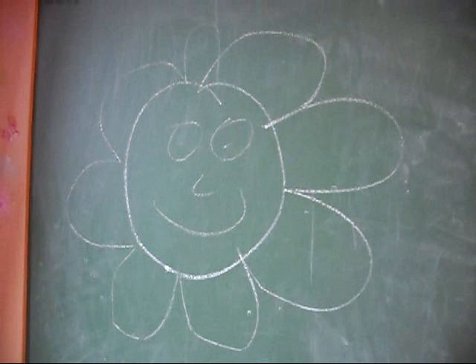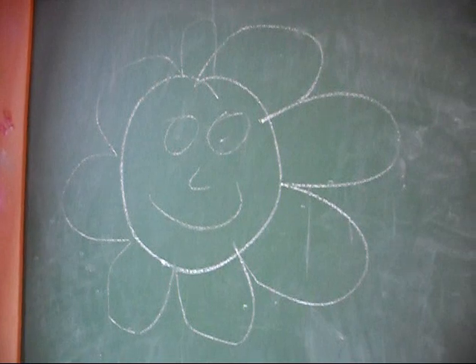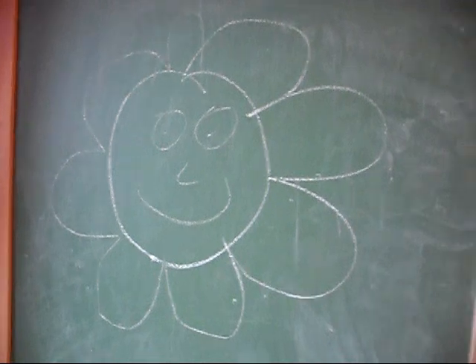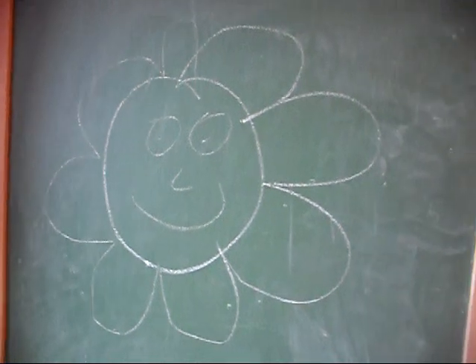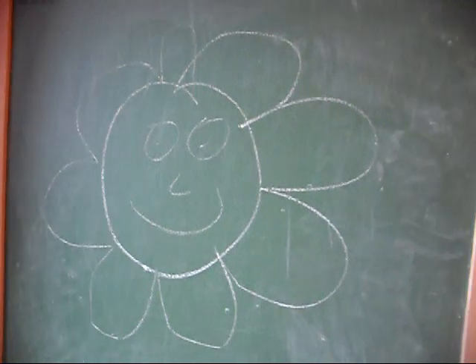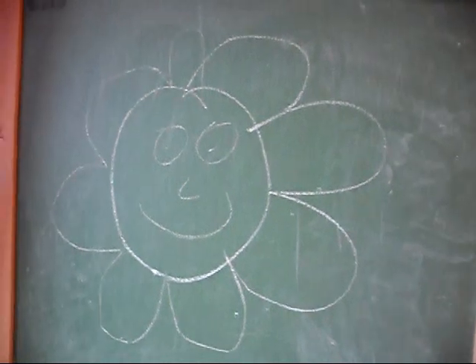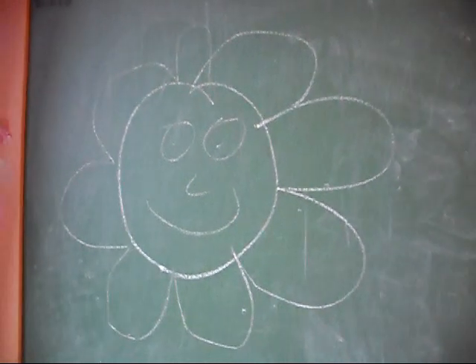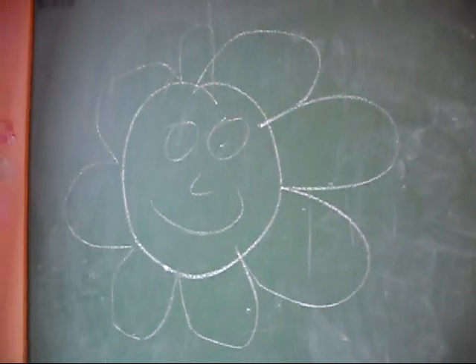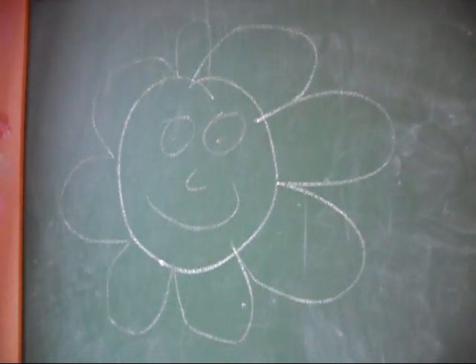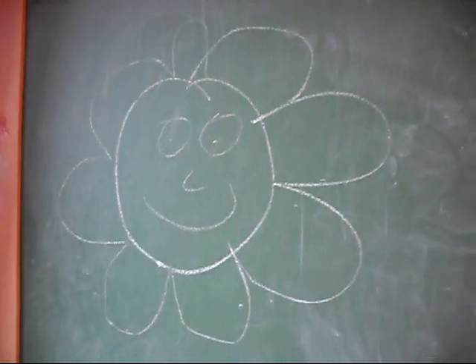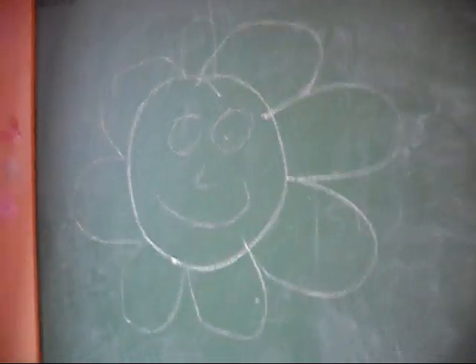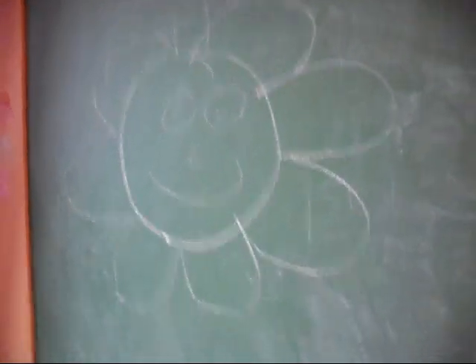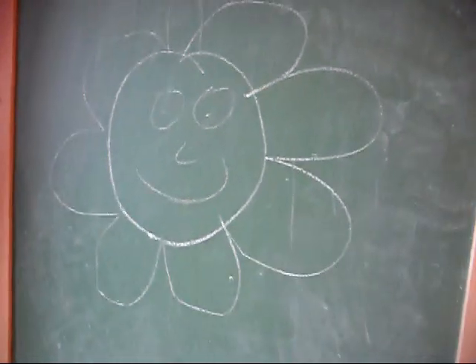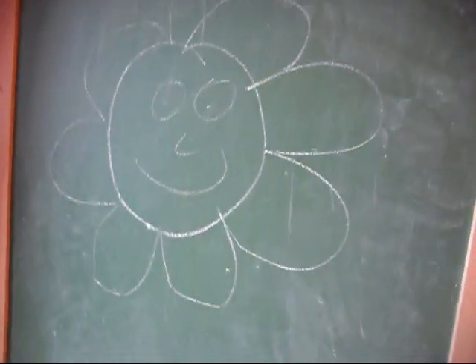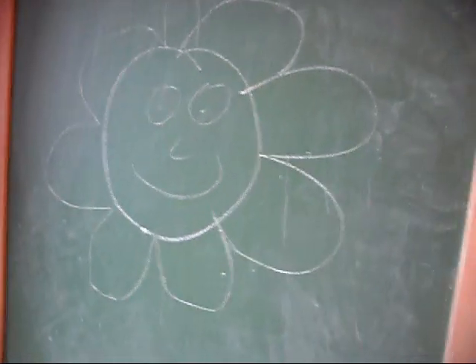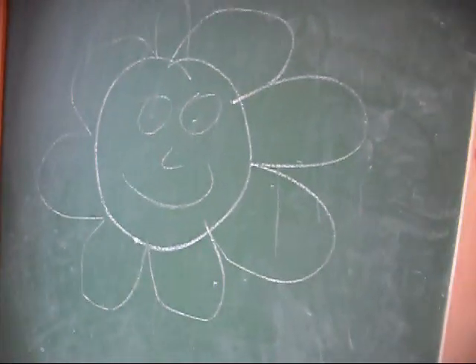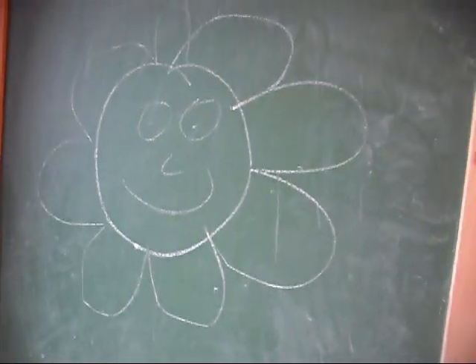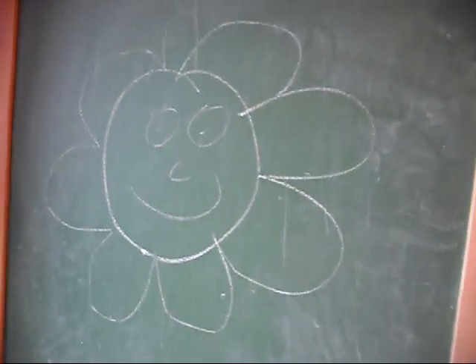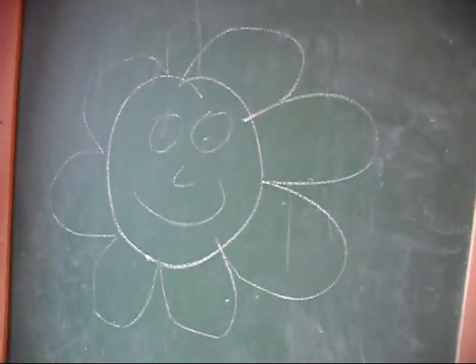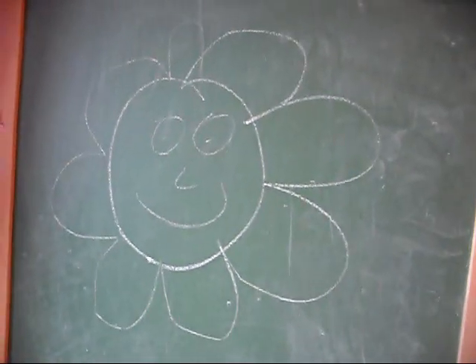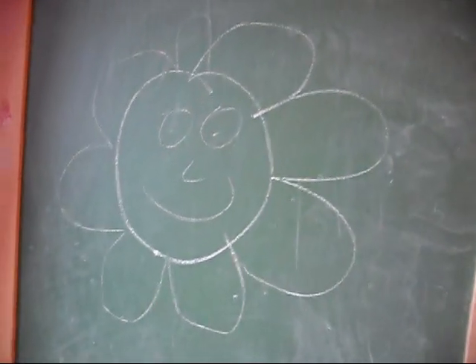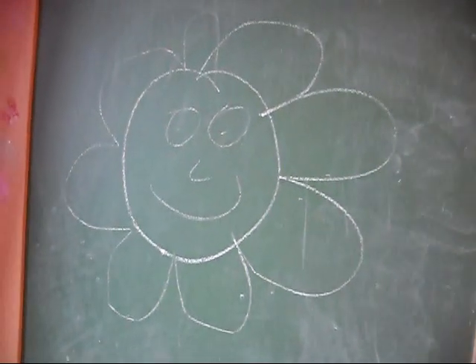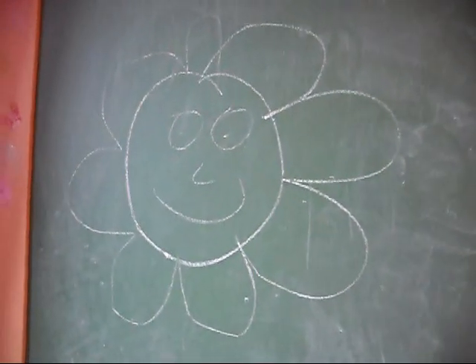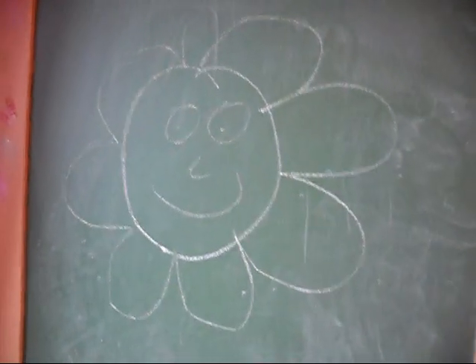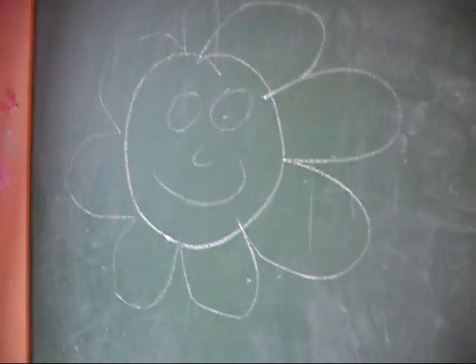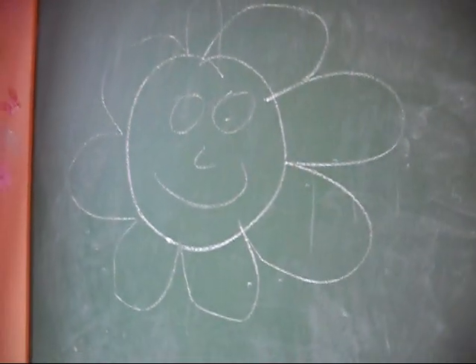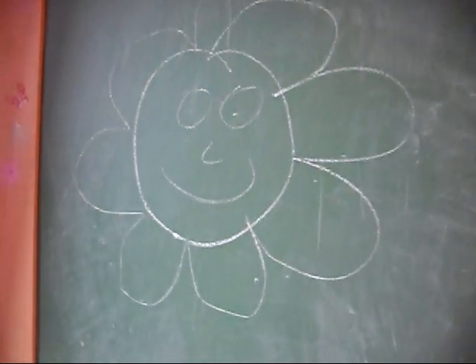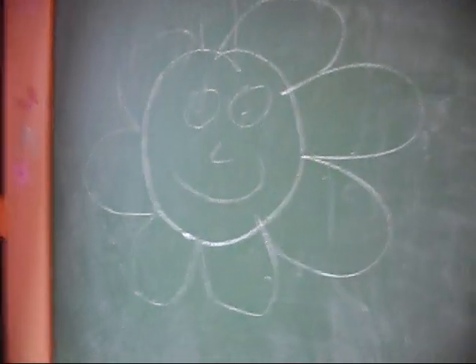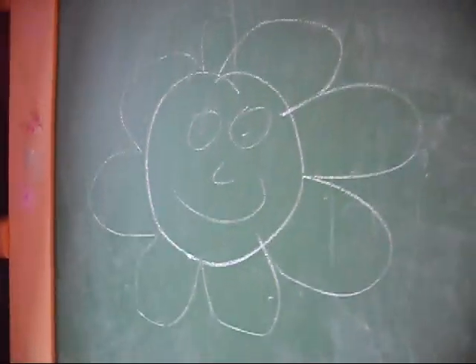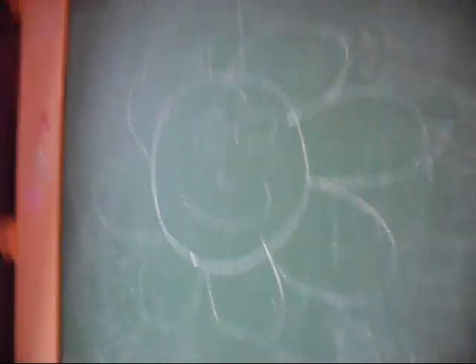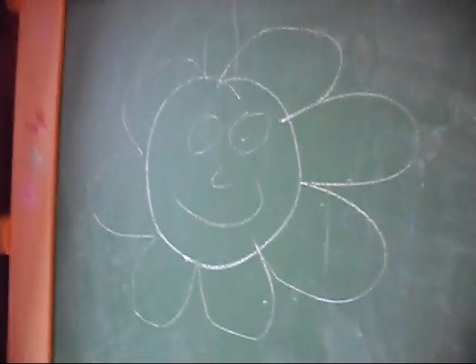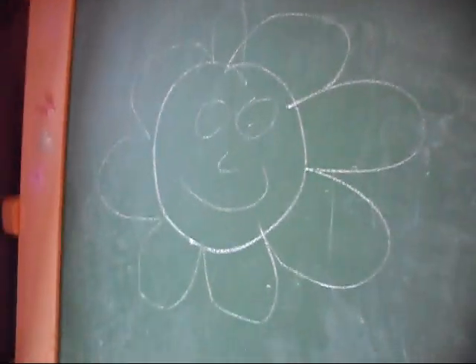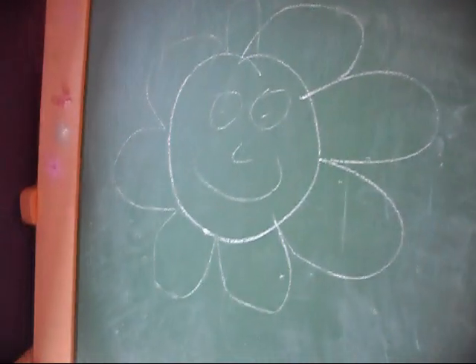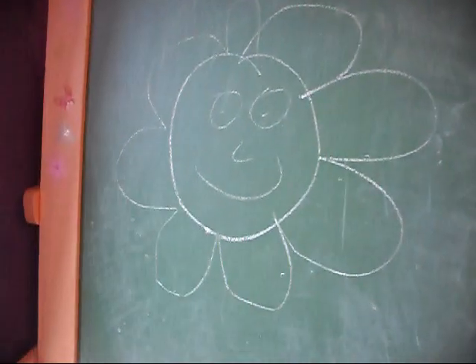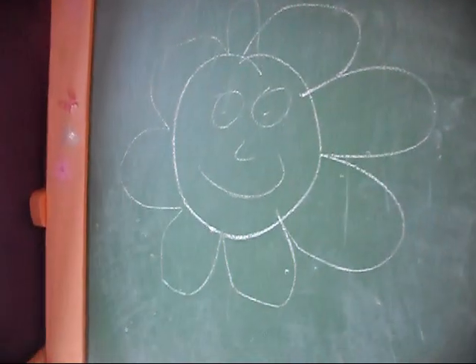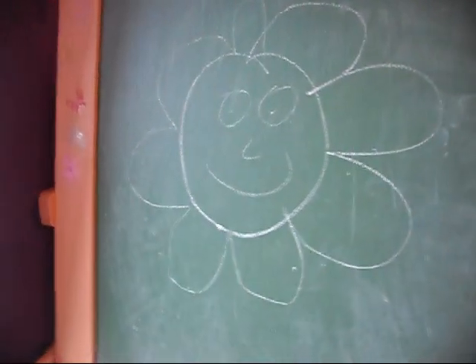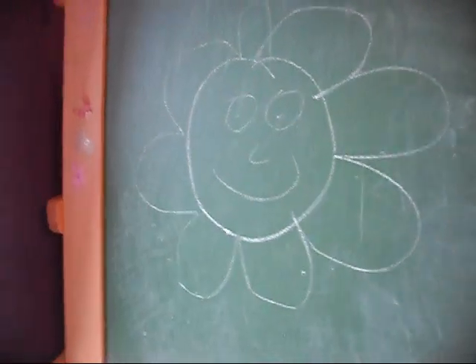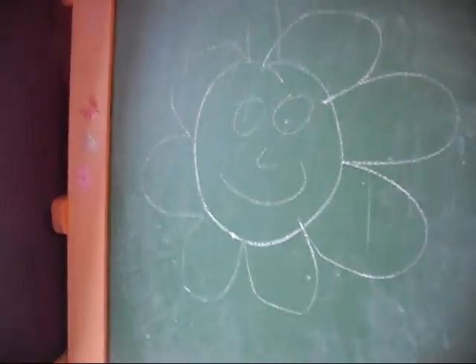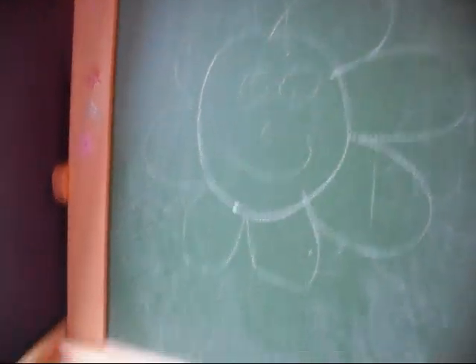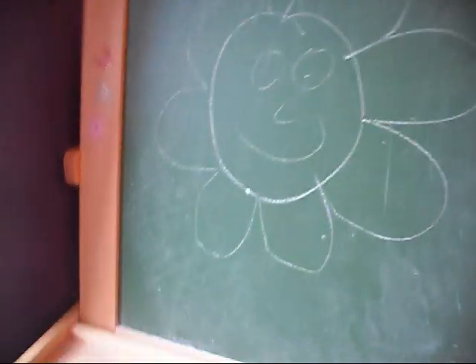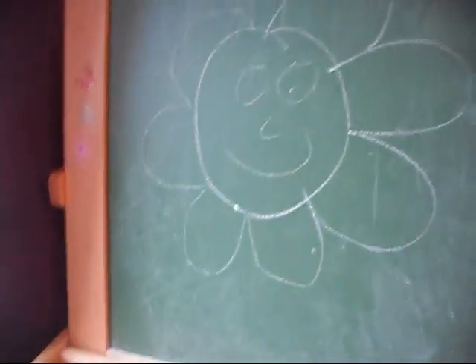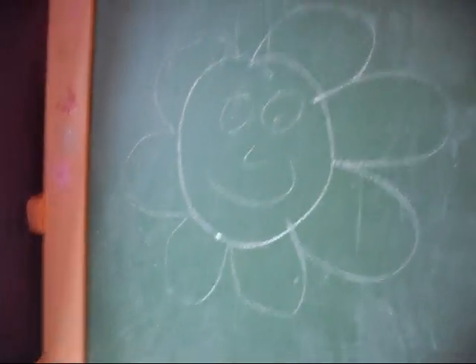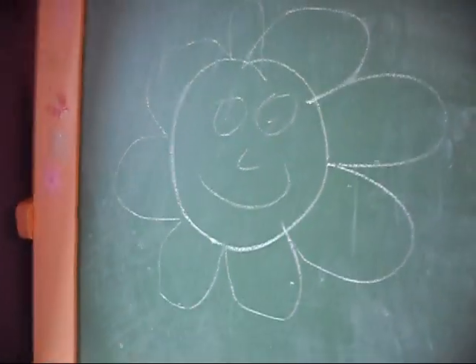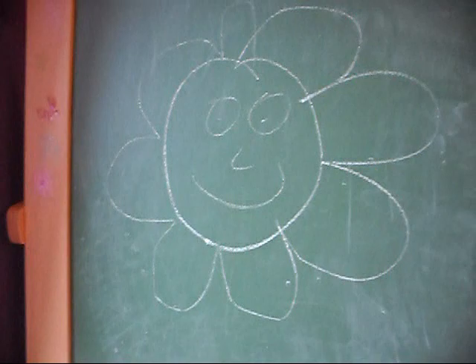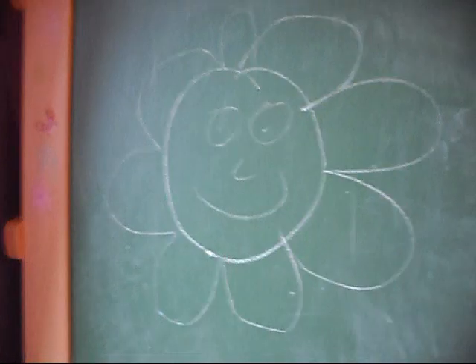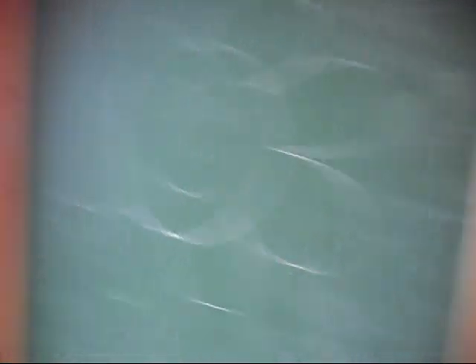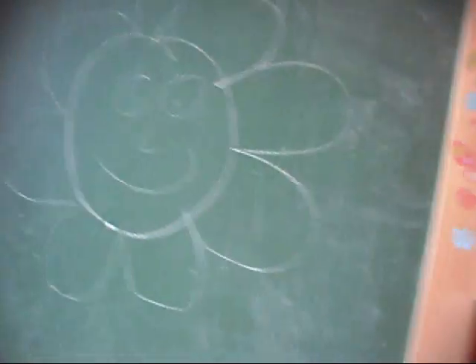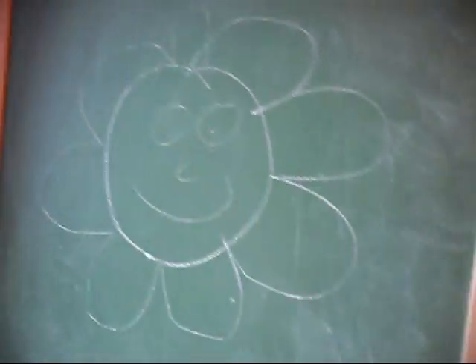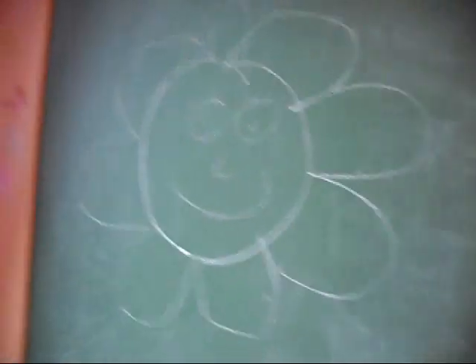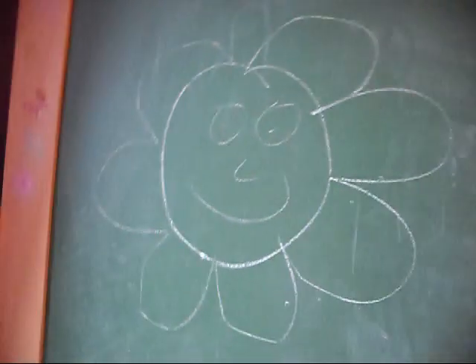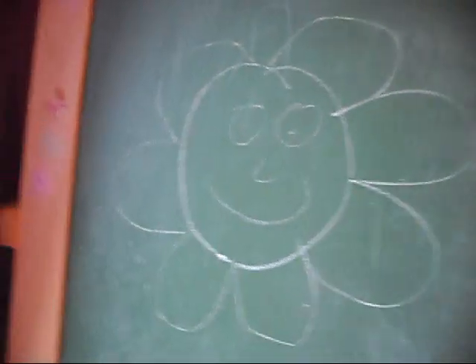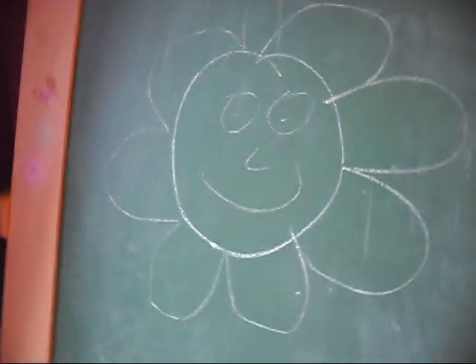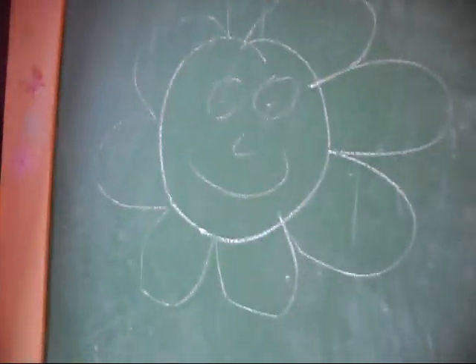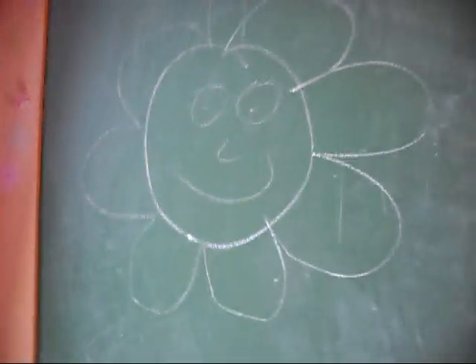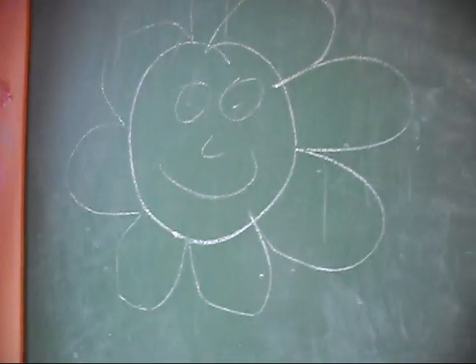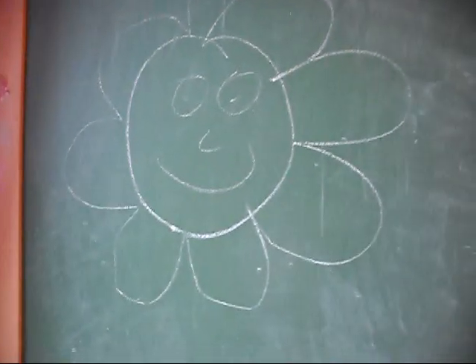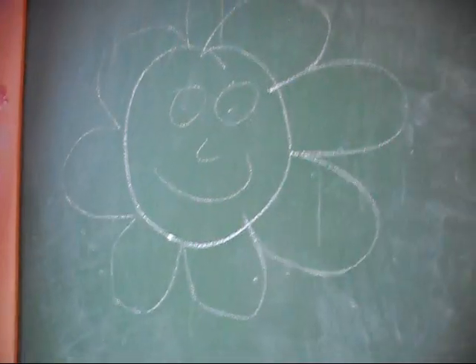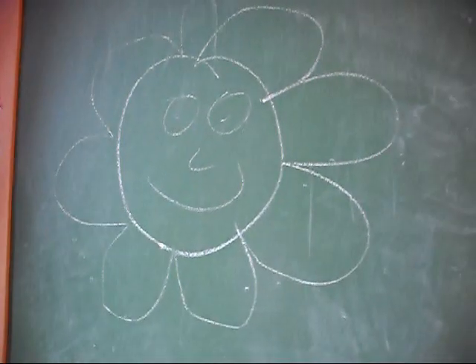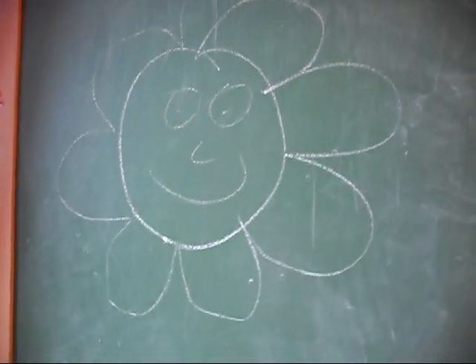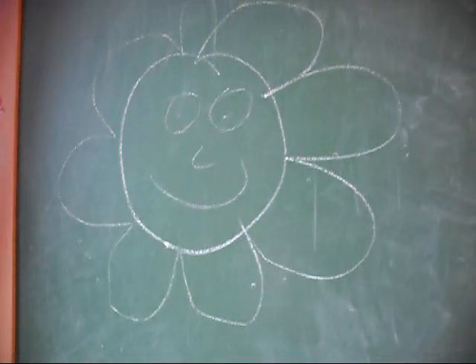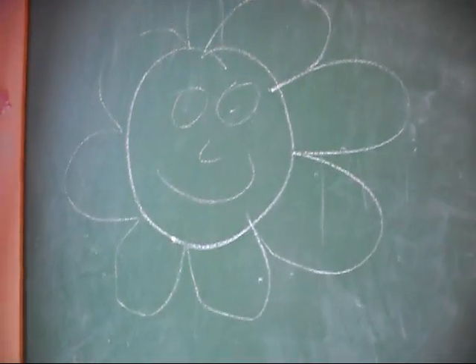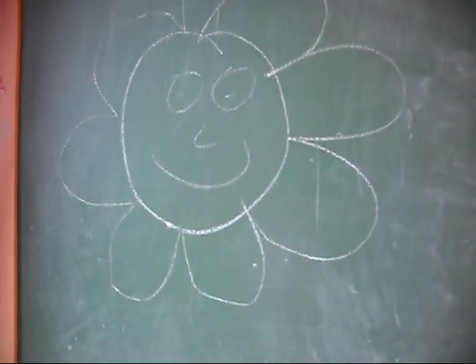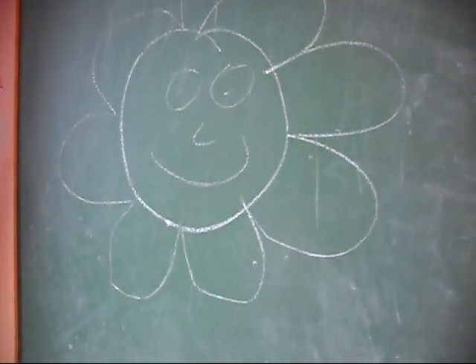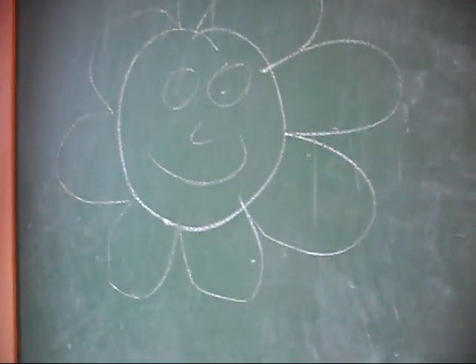Hey everyone, Deavergirls2000 here, and I'm going to show you how to make a good American Girl doll rip. This is requested by AGDalkin119.